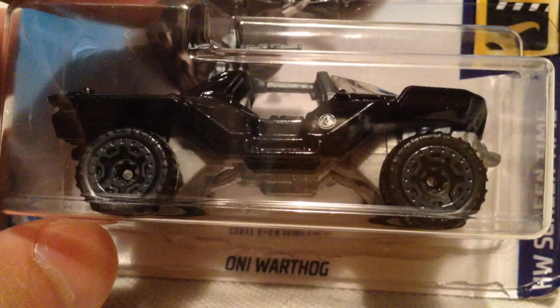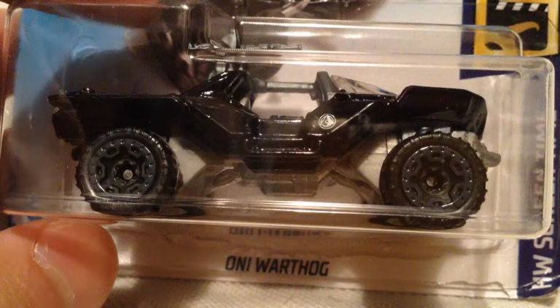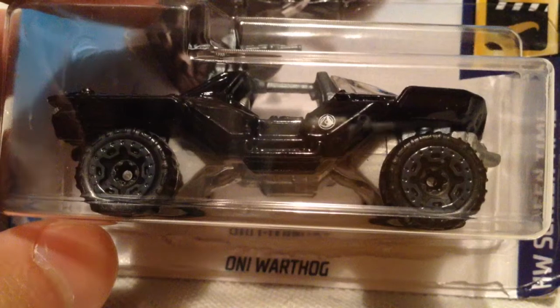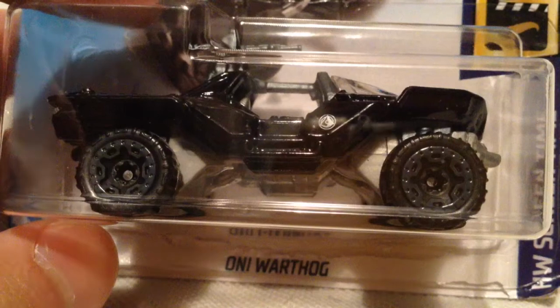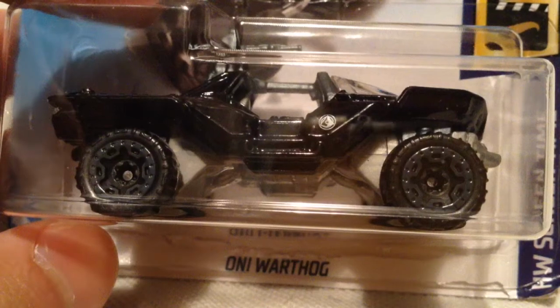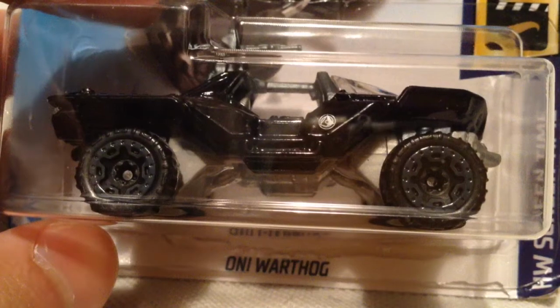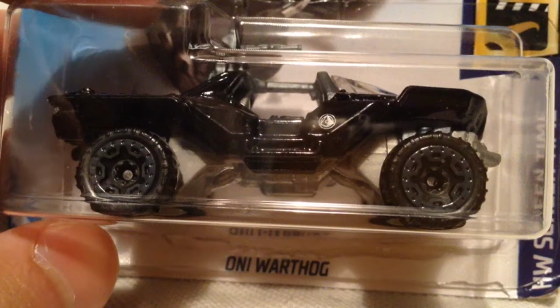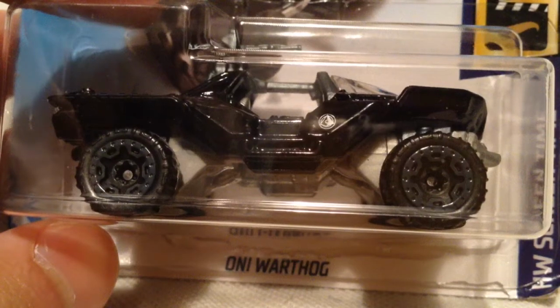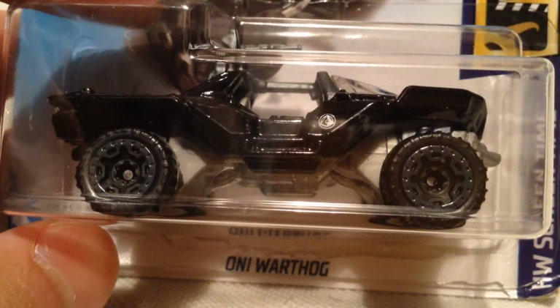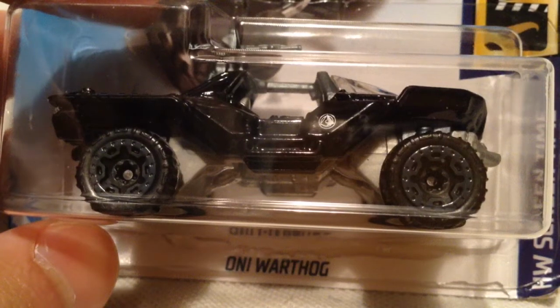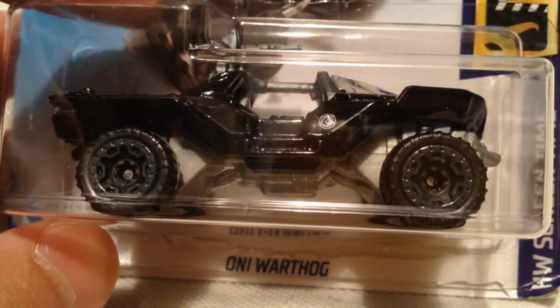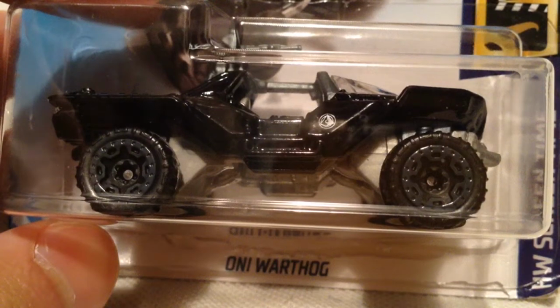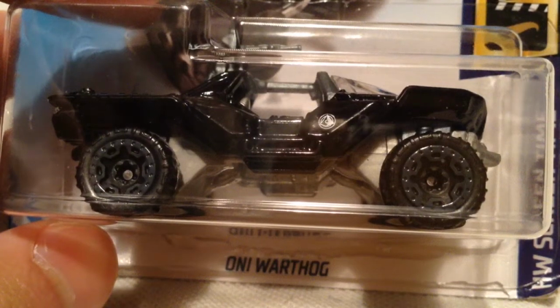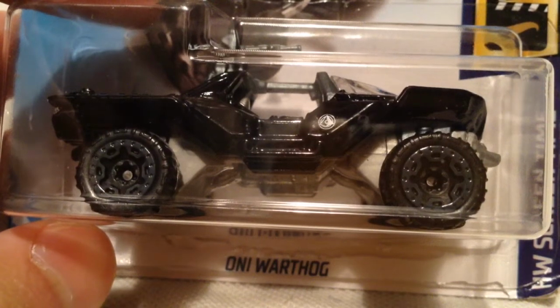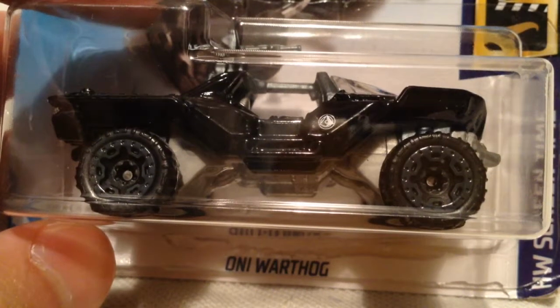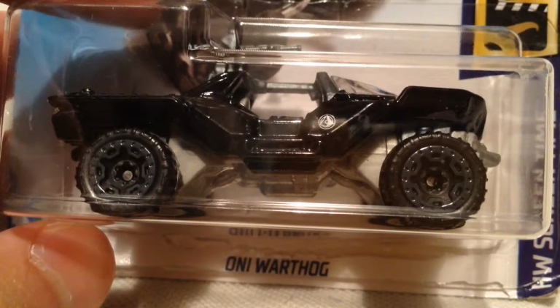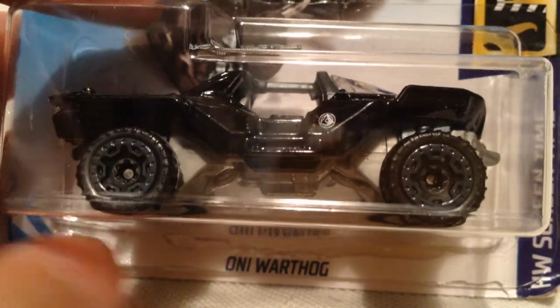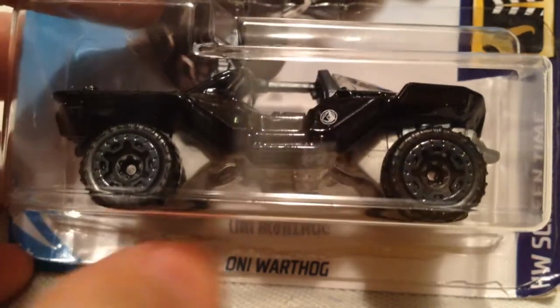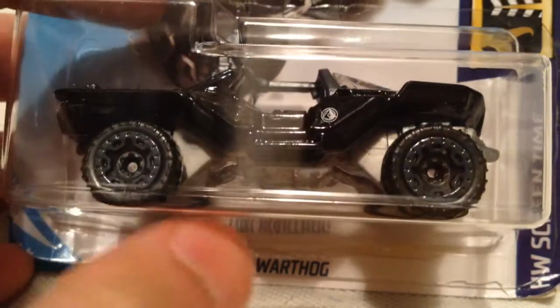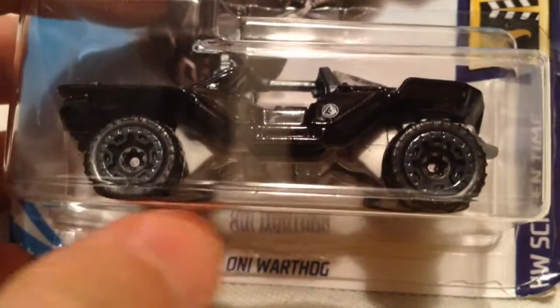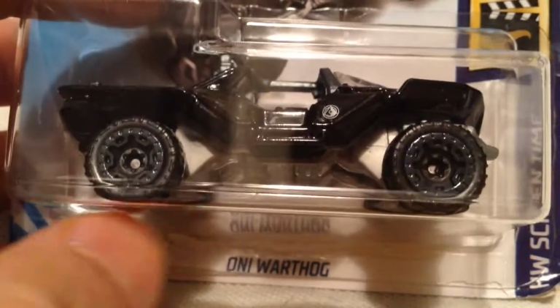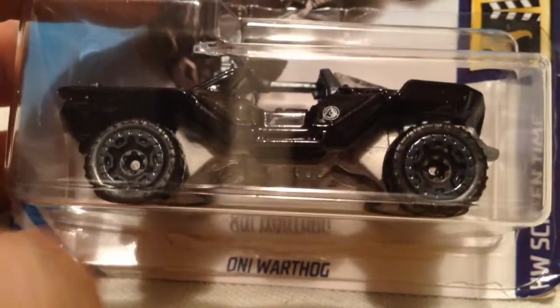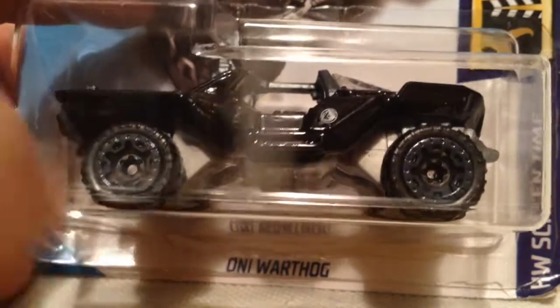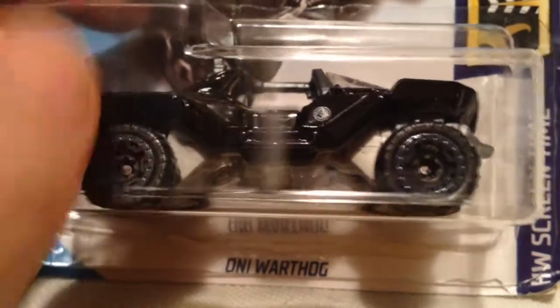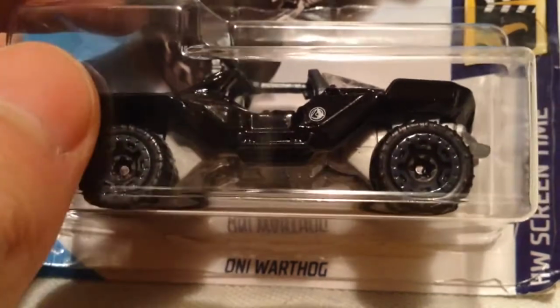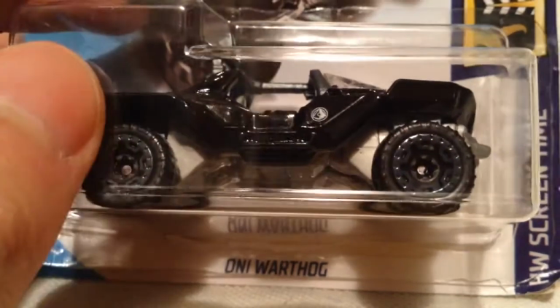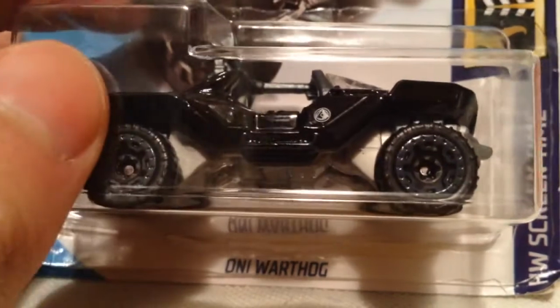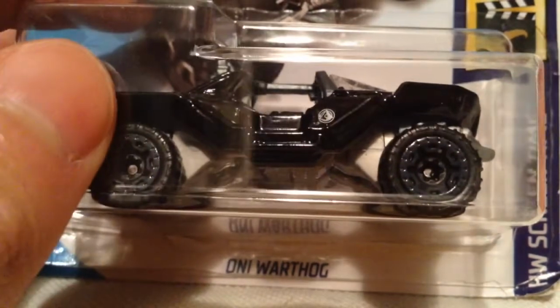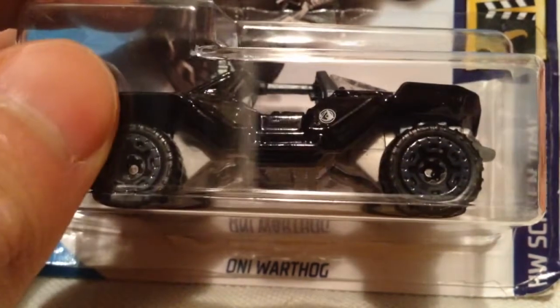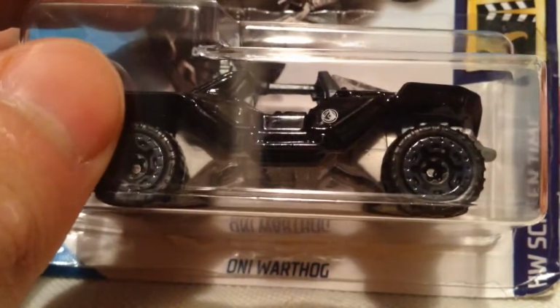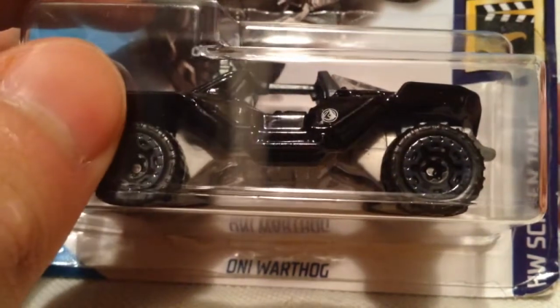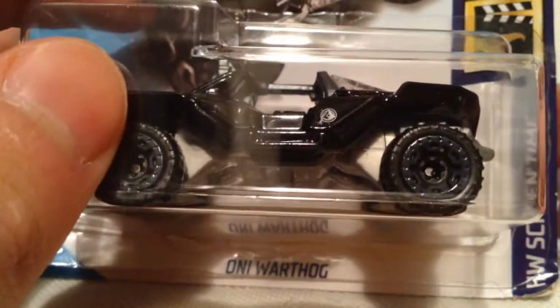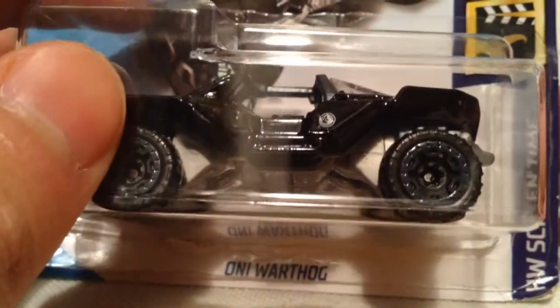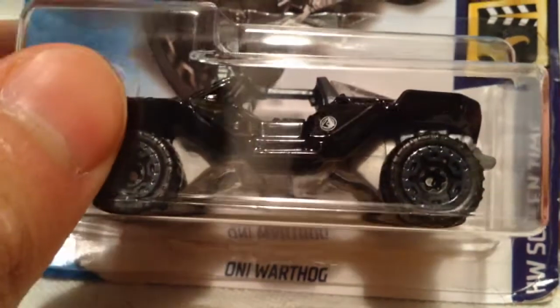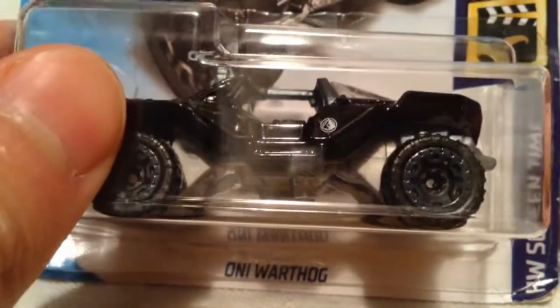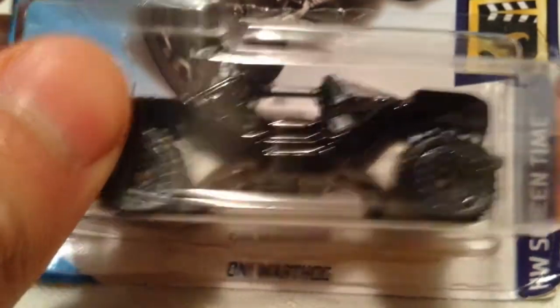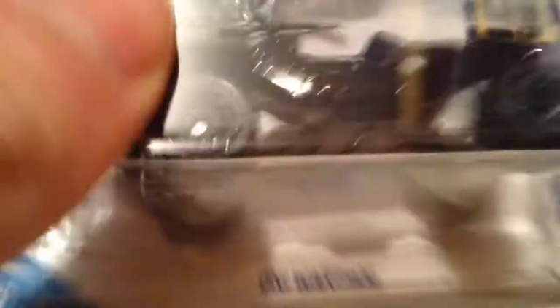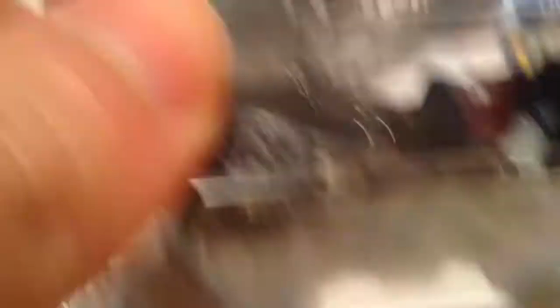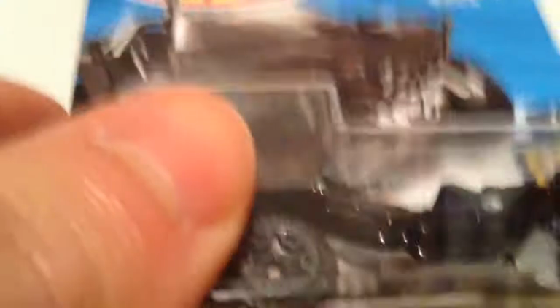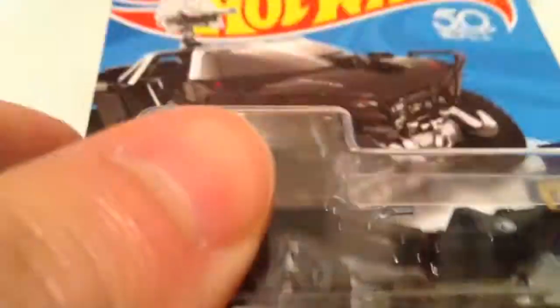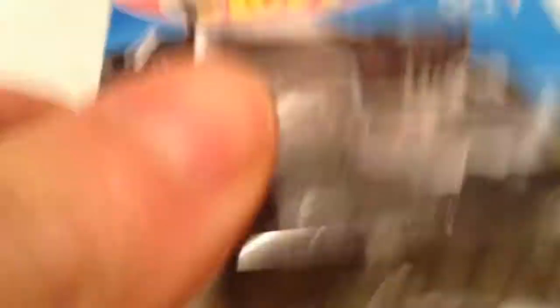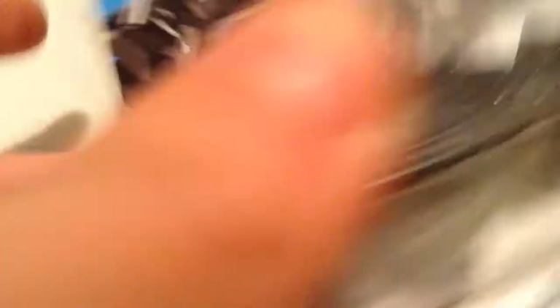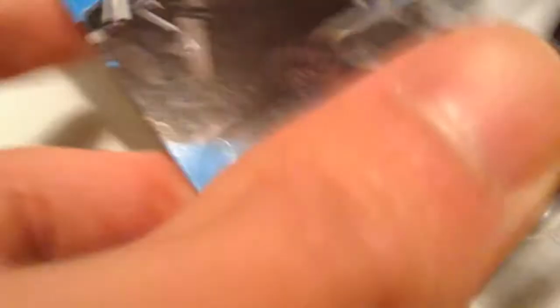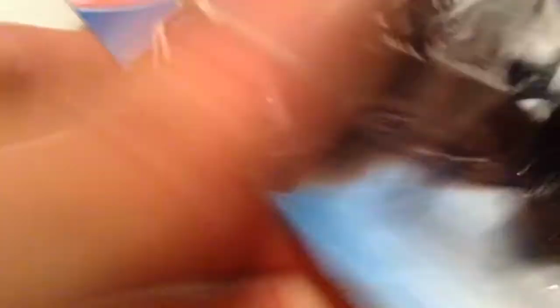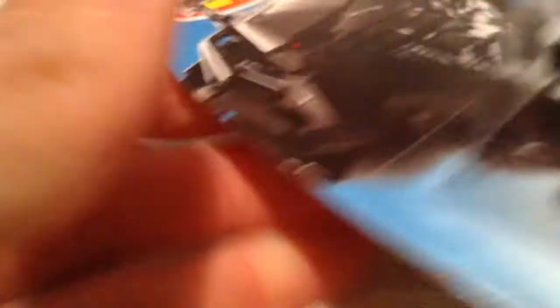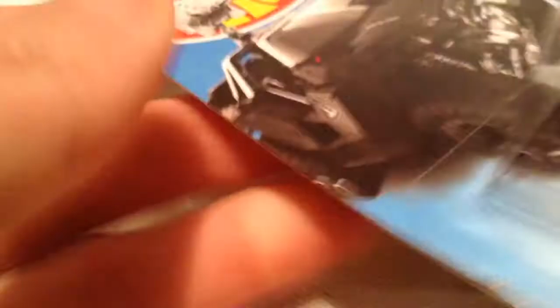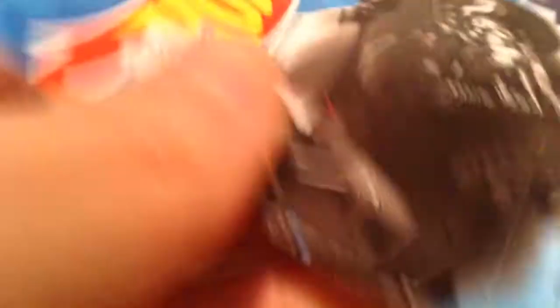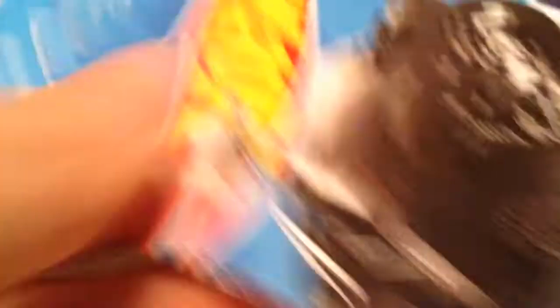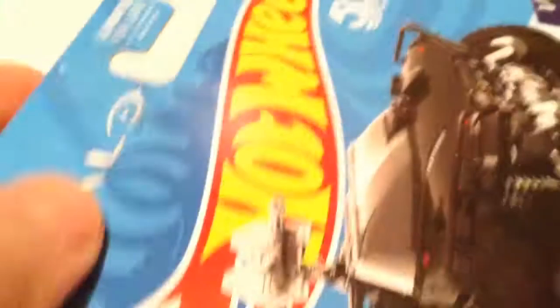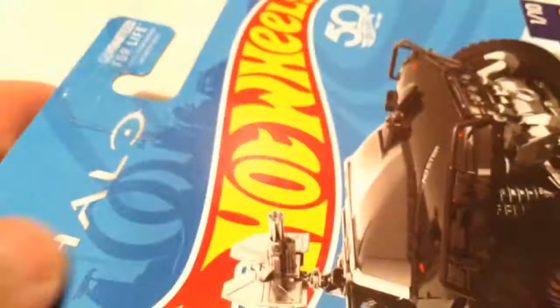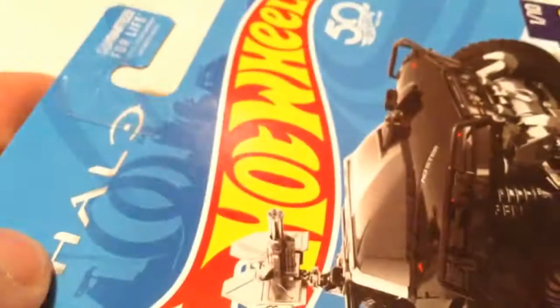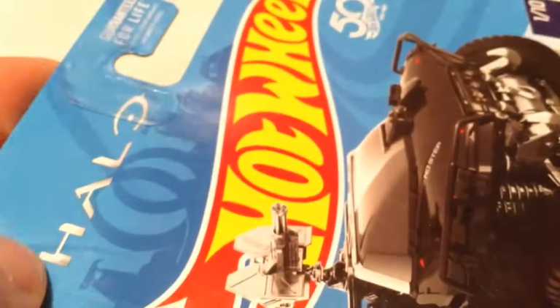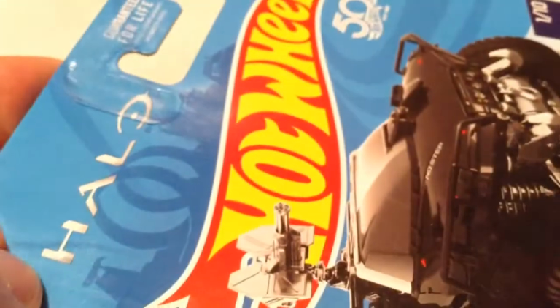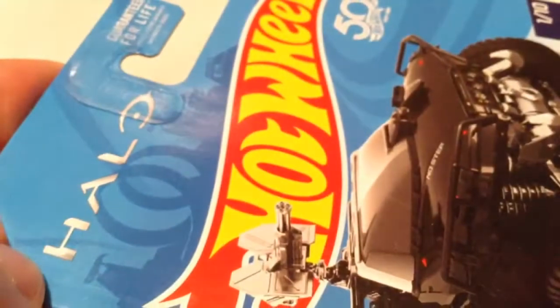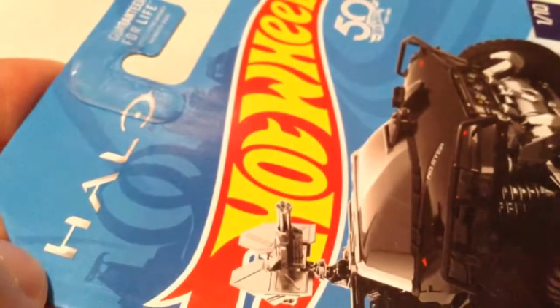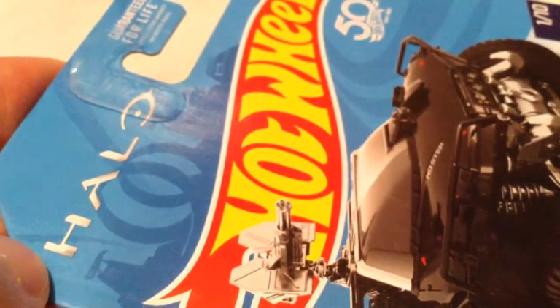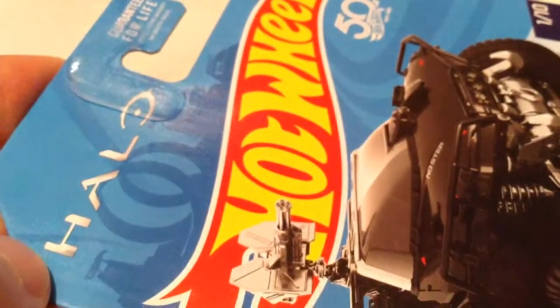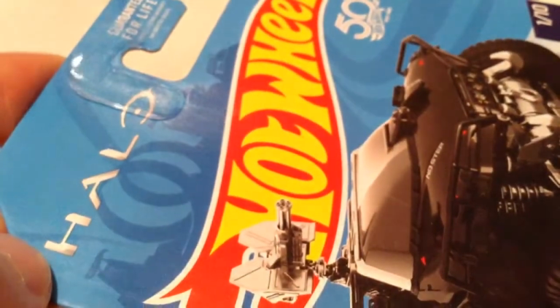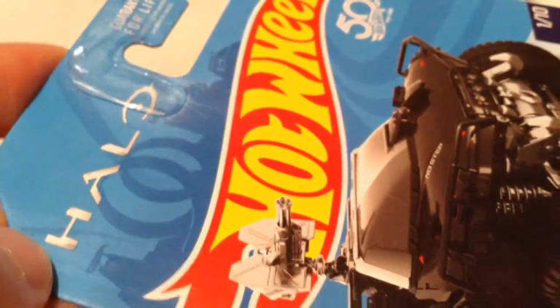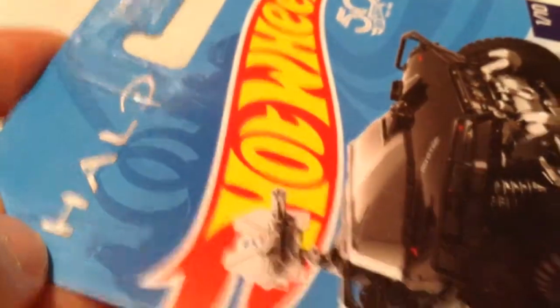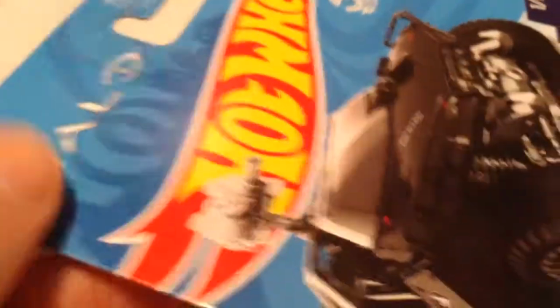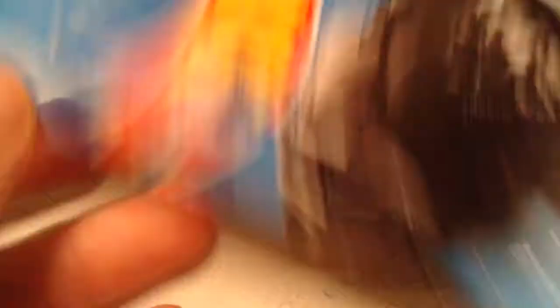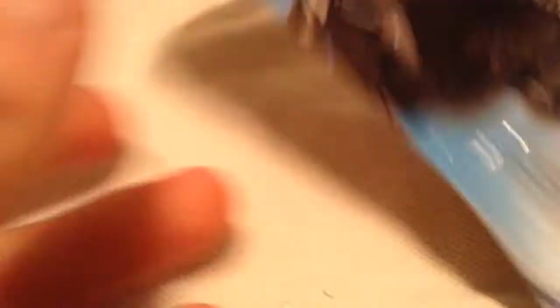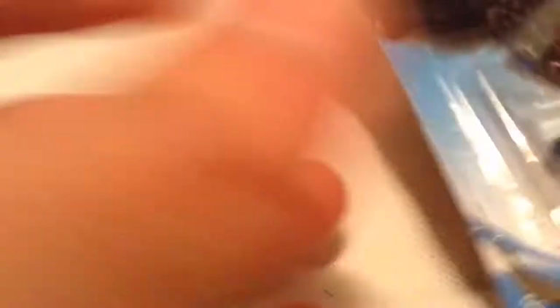Hey YouTube, it's me, Julien. Here's the ONI Warthog from the game Halo, of course. I'm sure most of you recognize that.